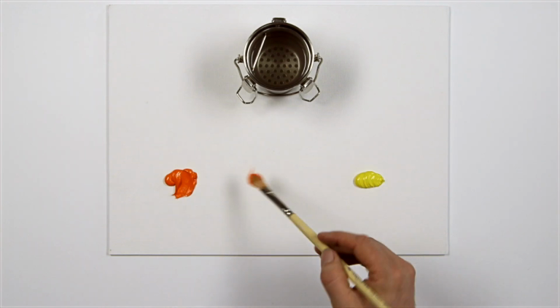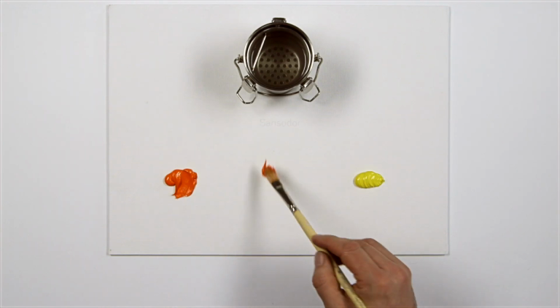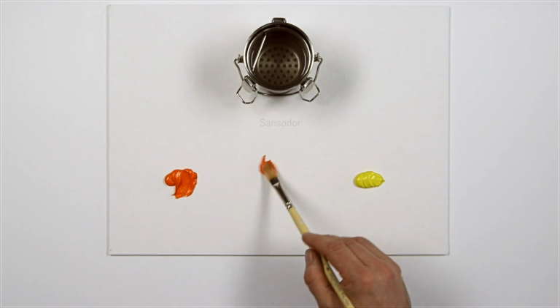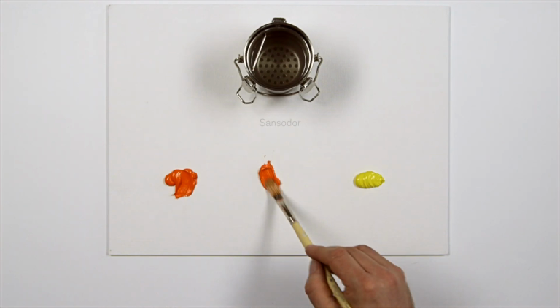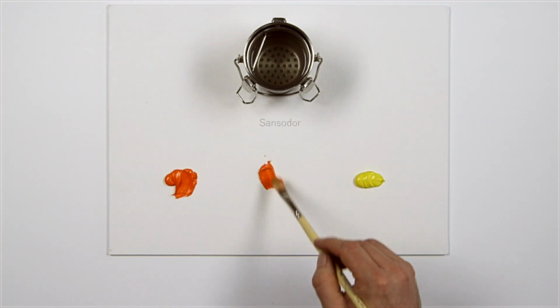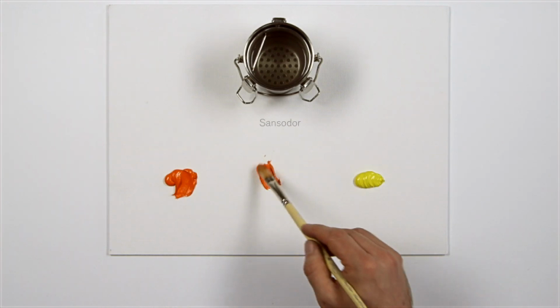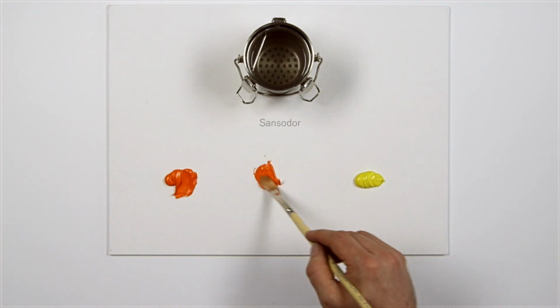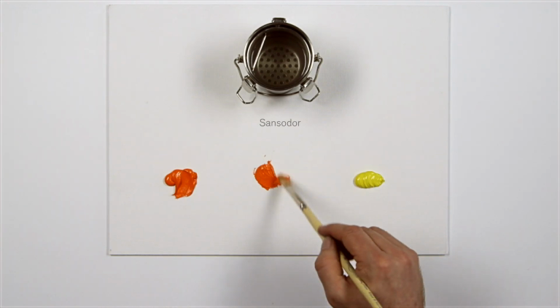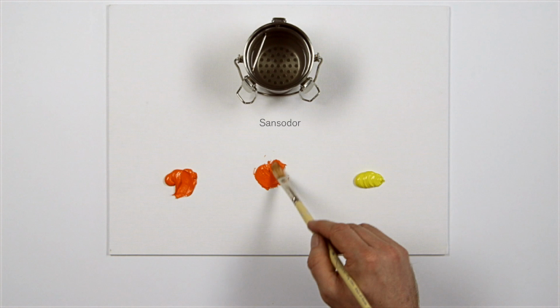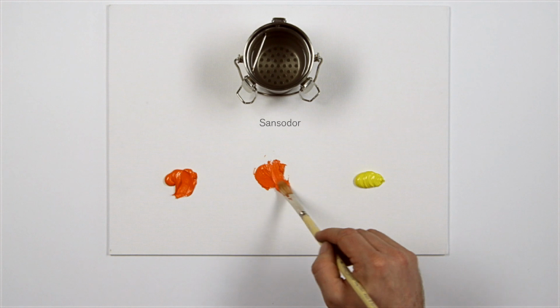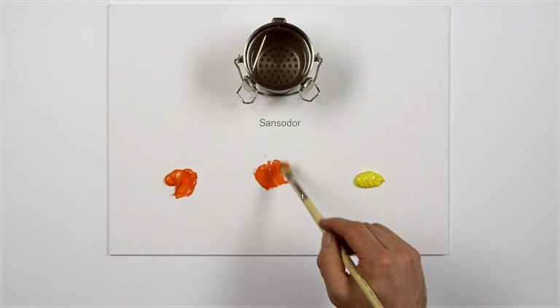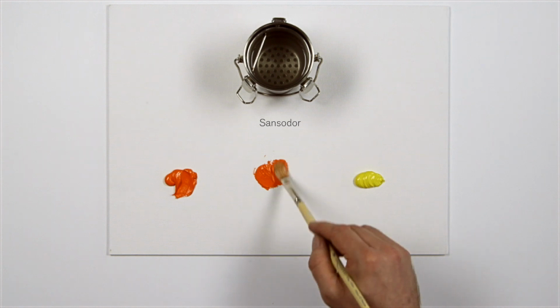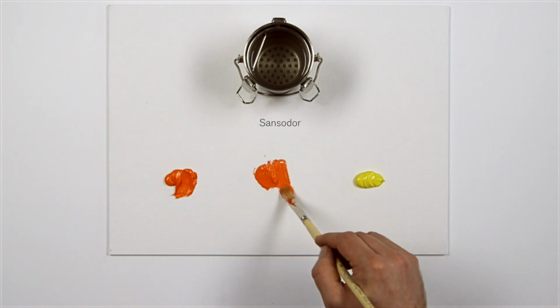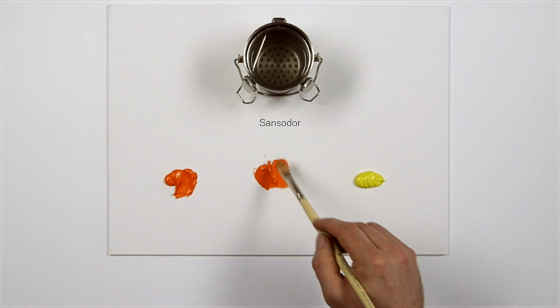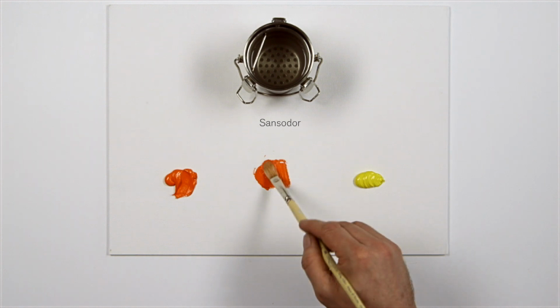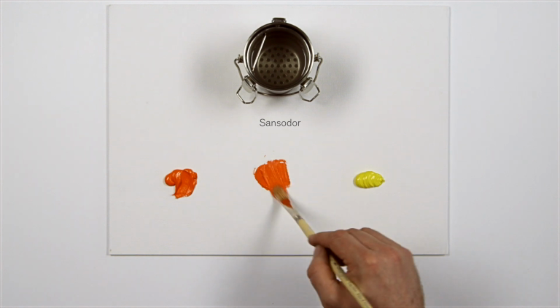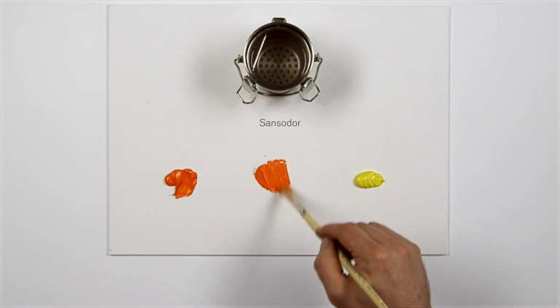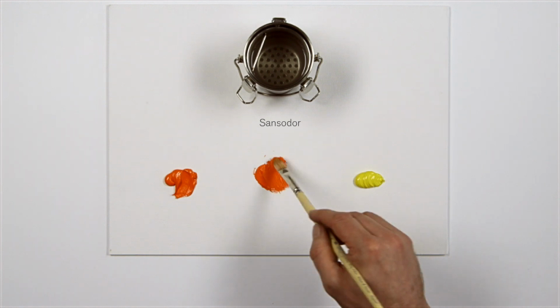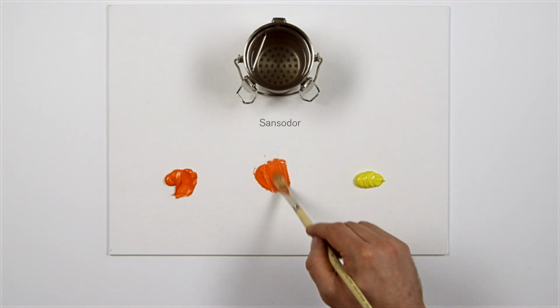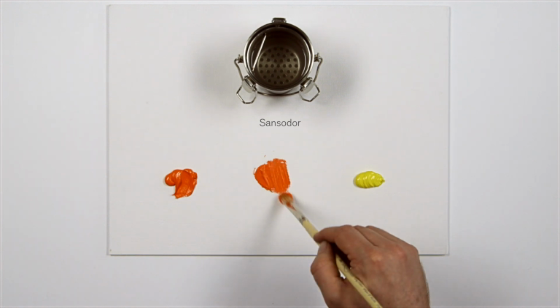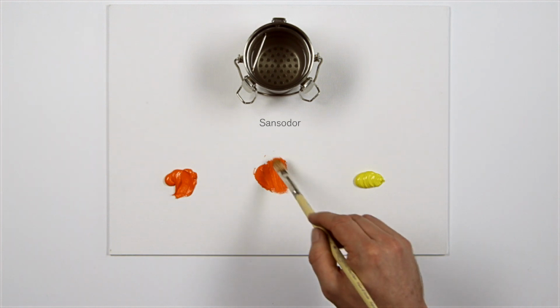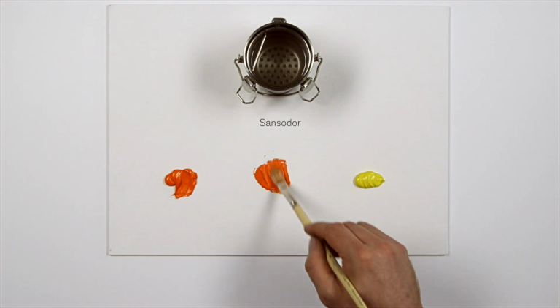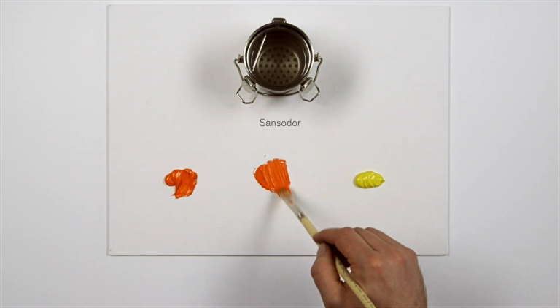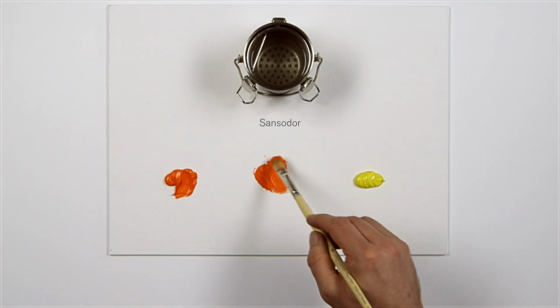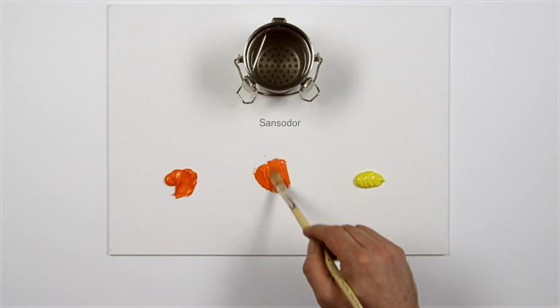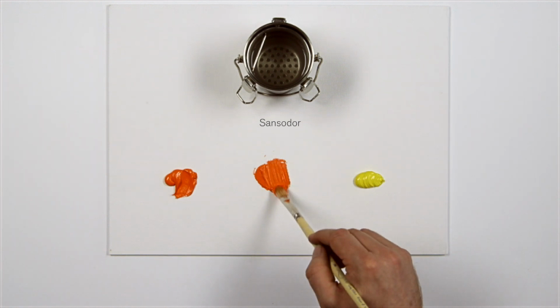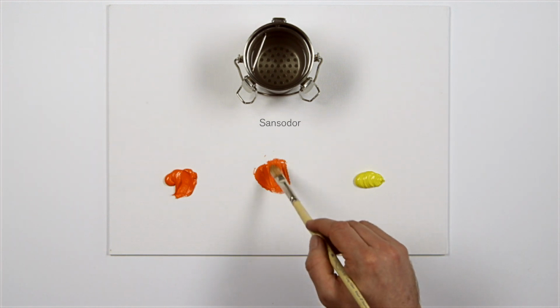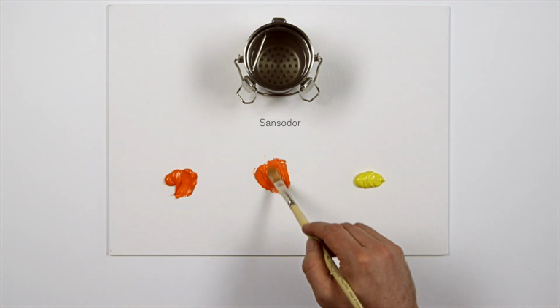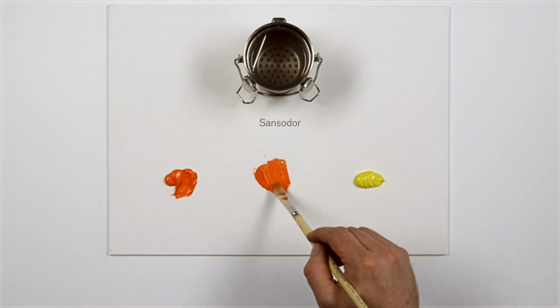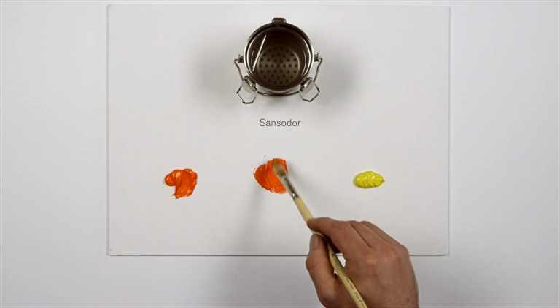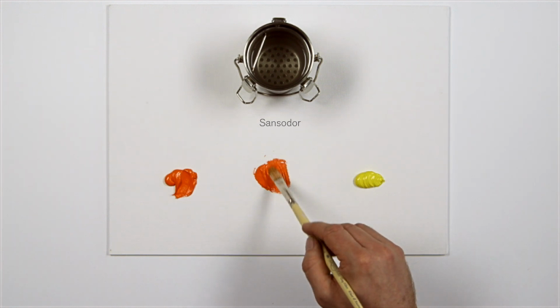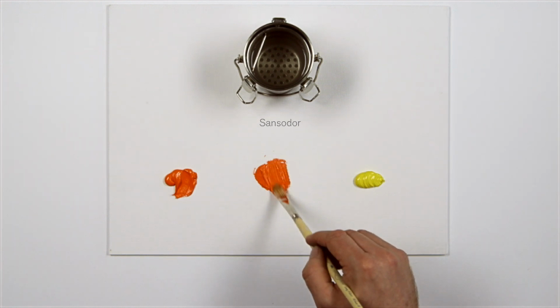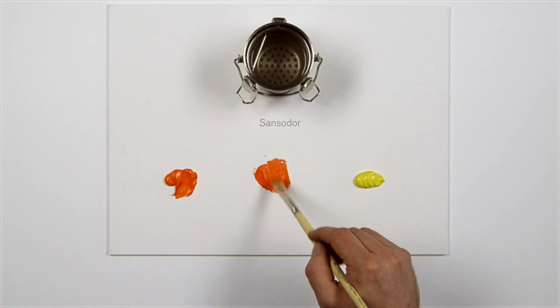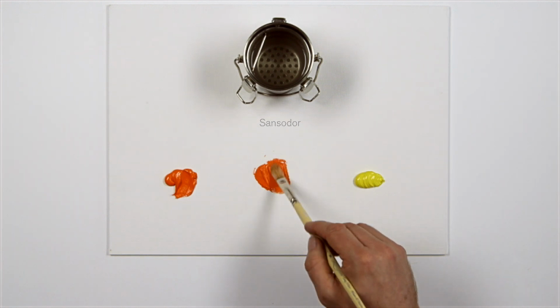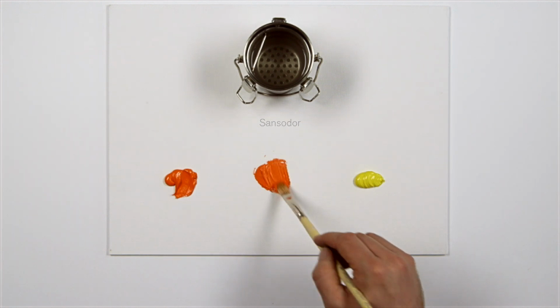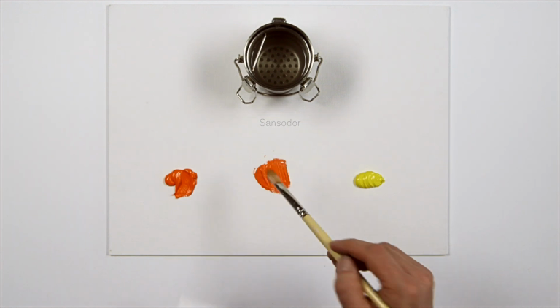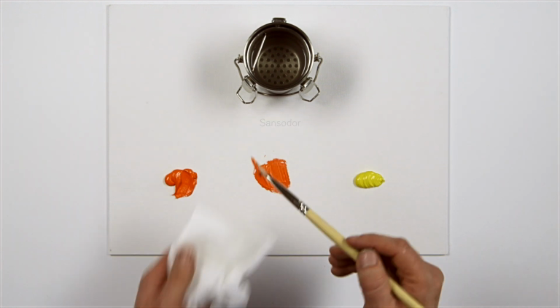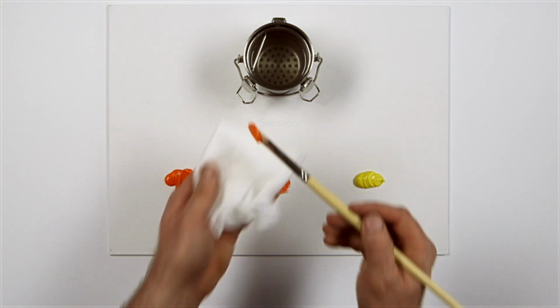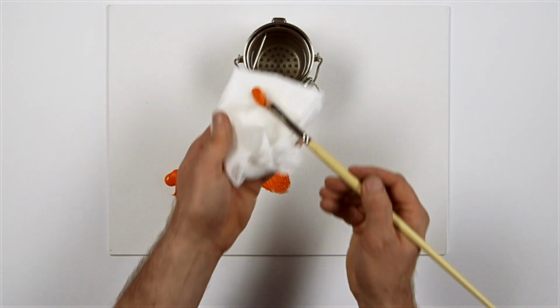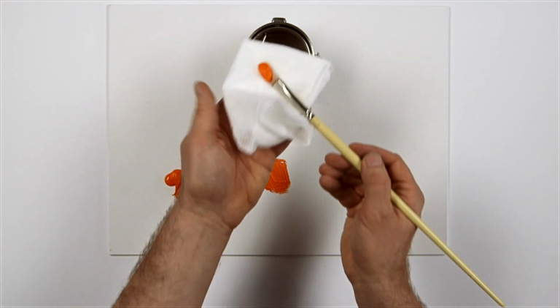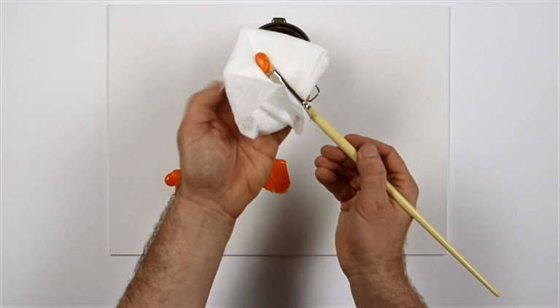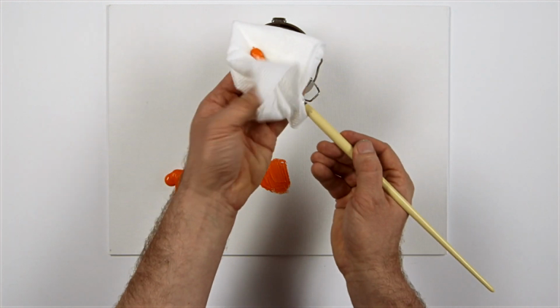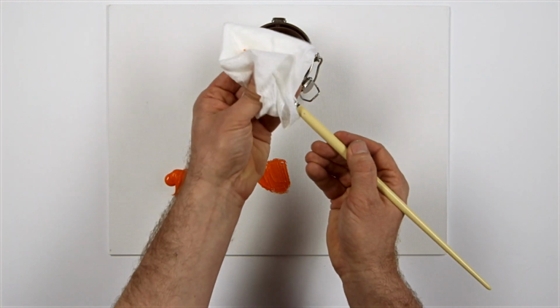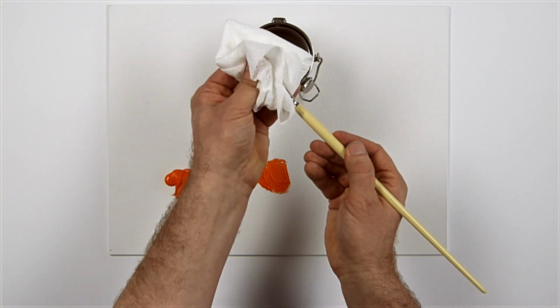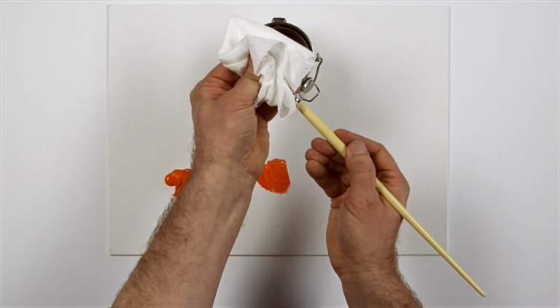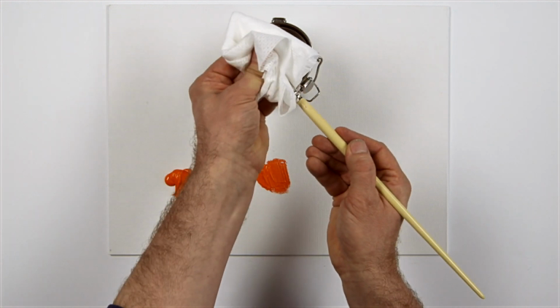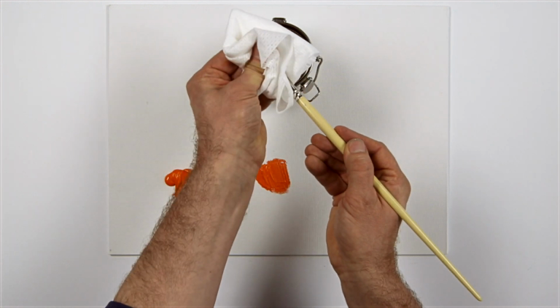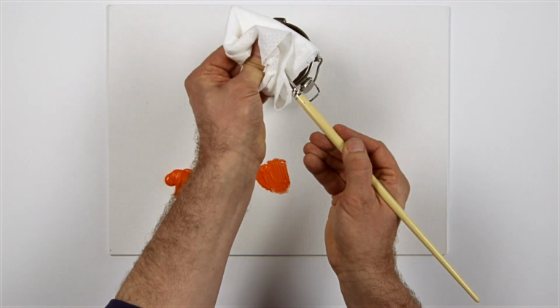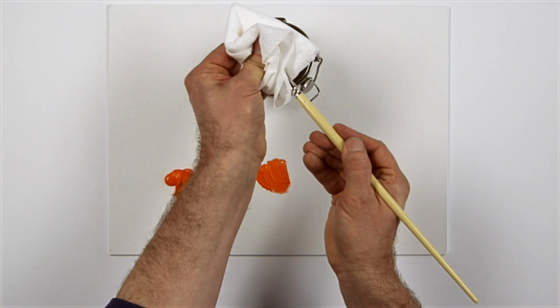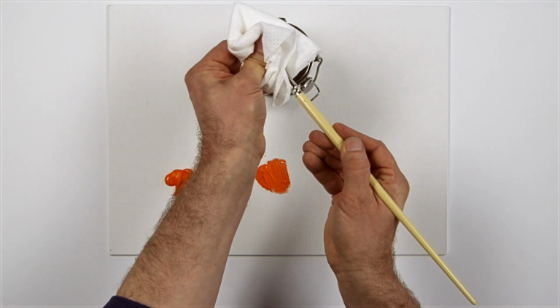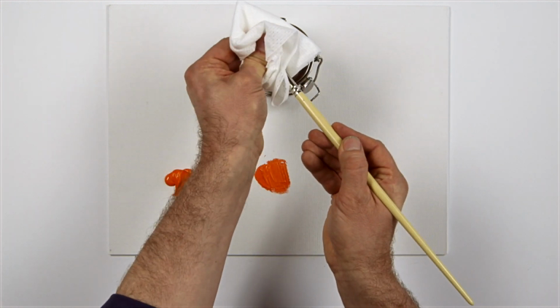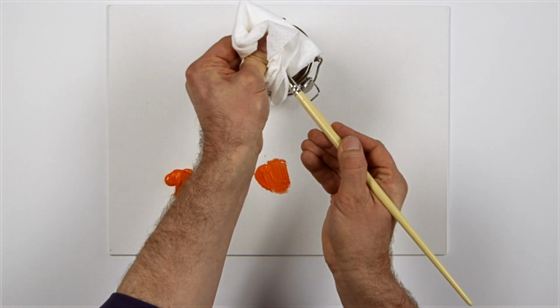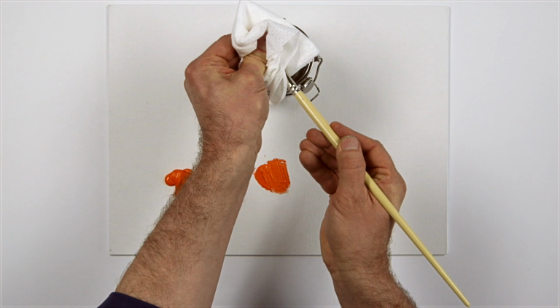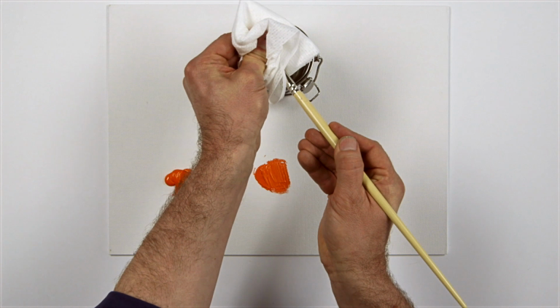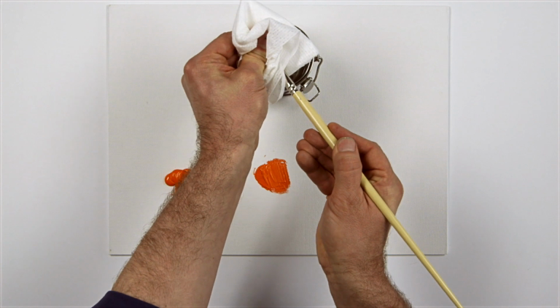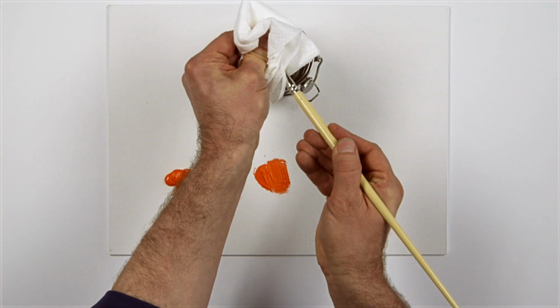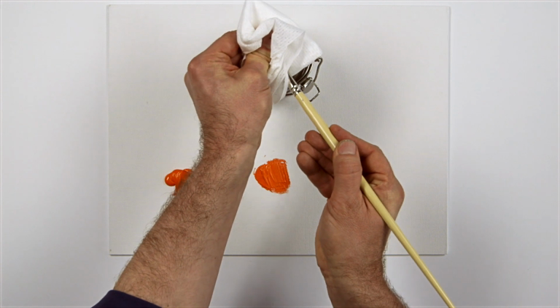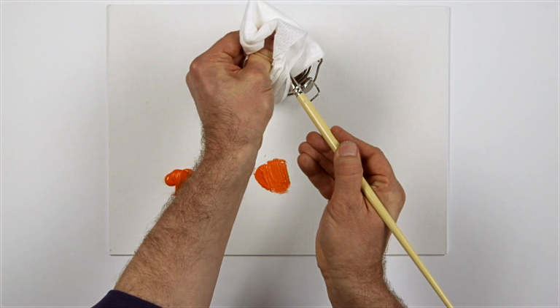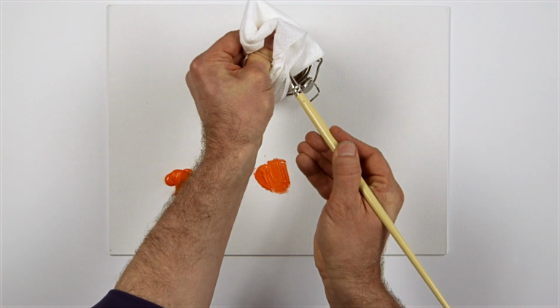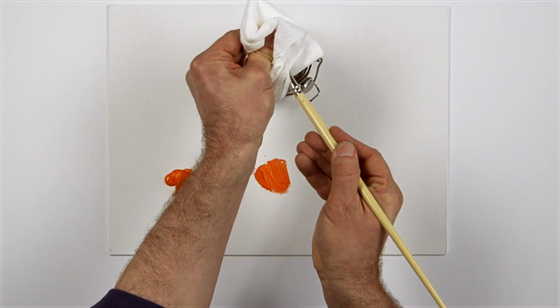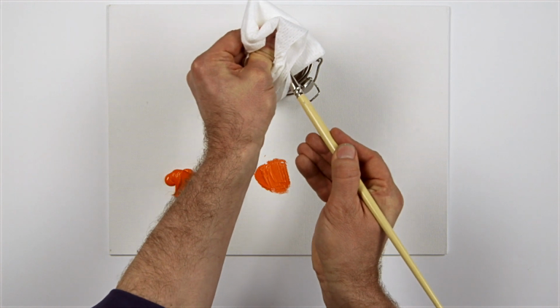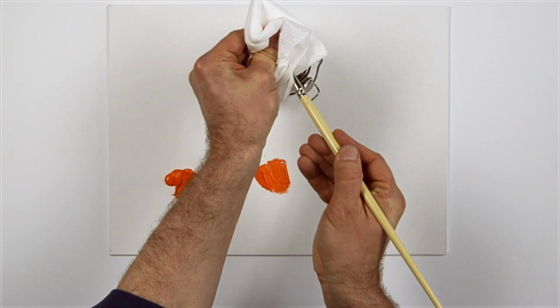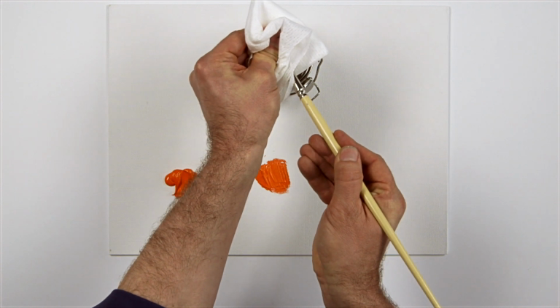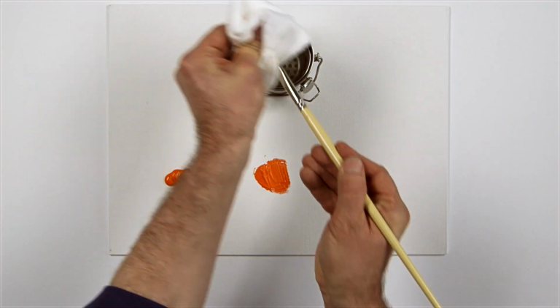It may seem obvious, but wiping the paint off your brush before dipping it into the Sansador will keep the solvent cleaner for longer.